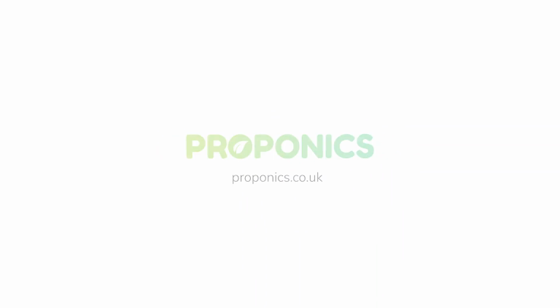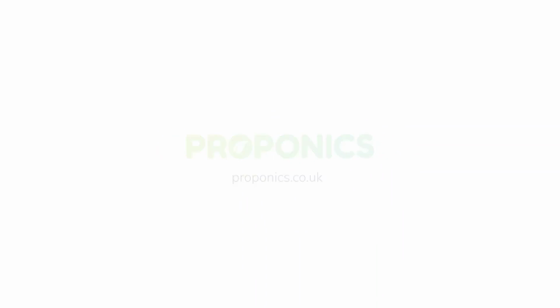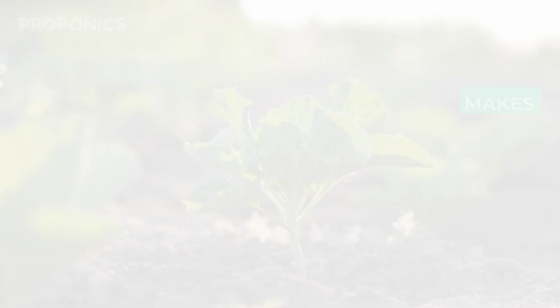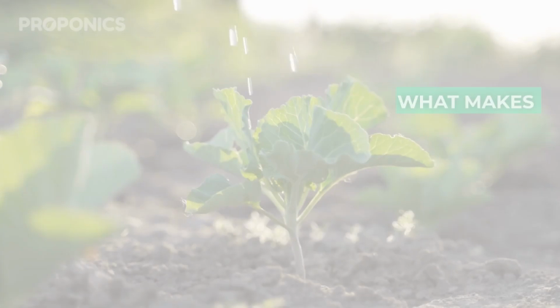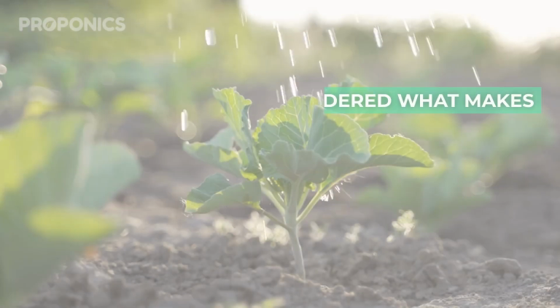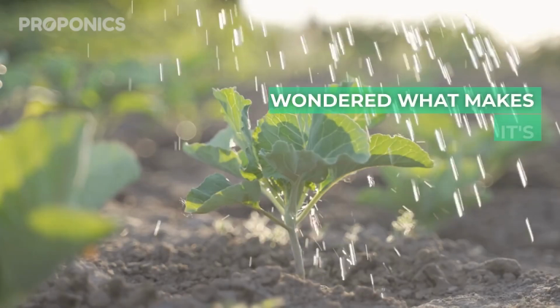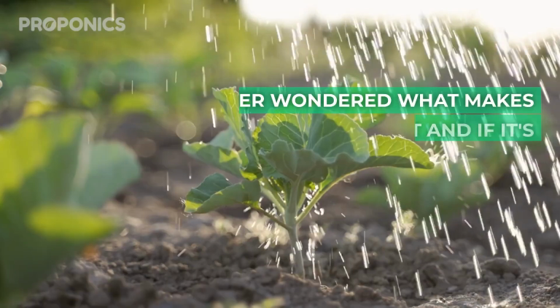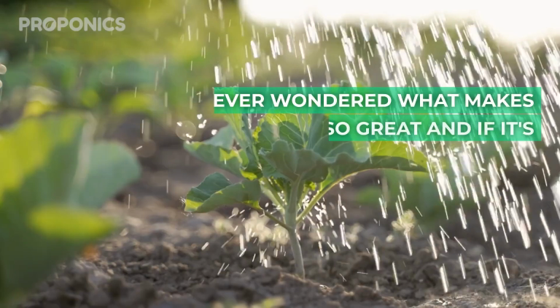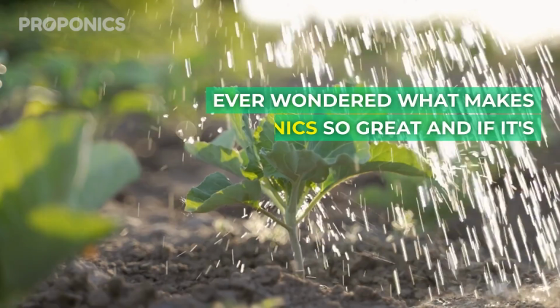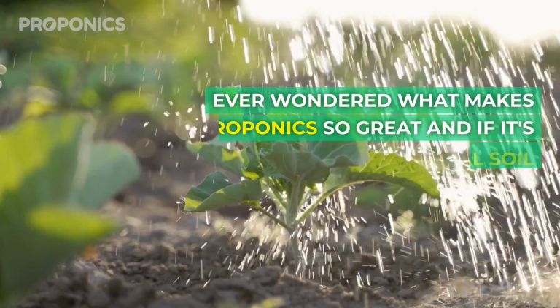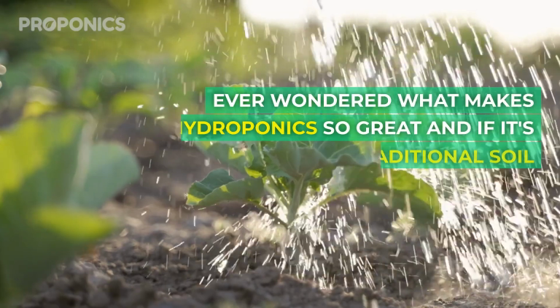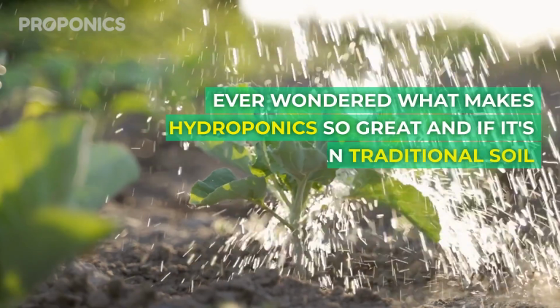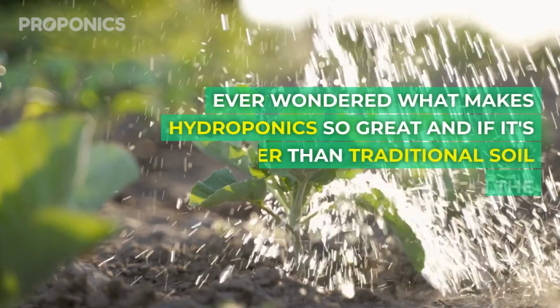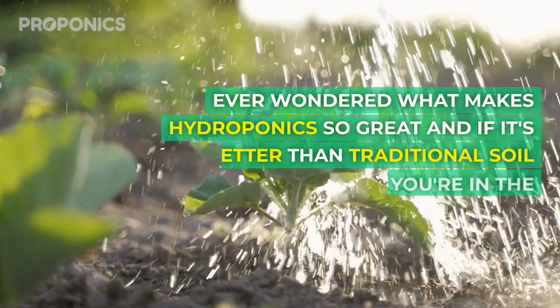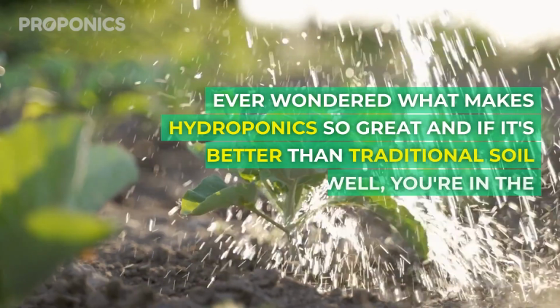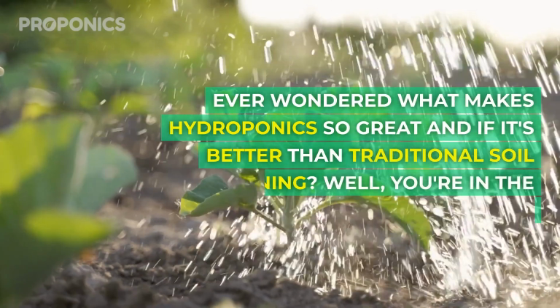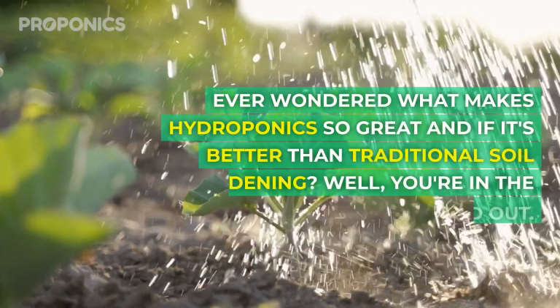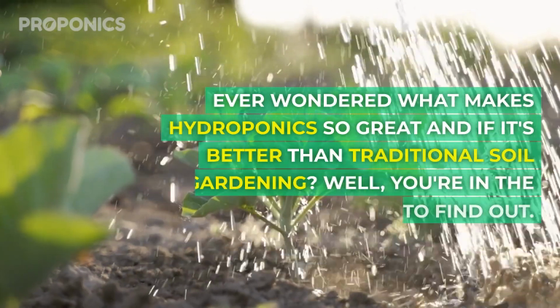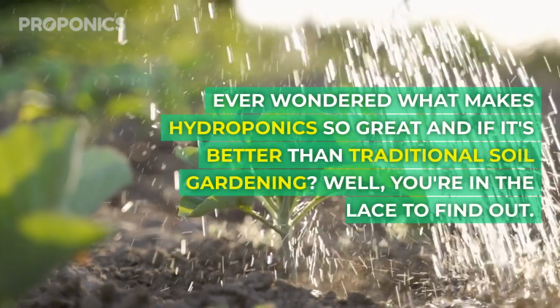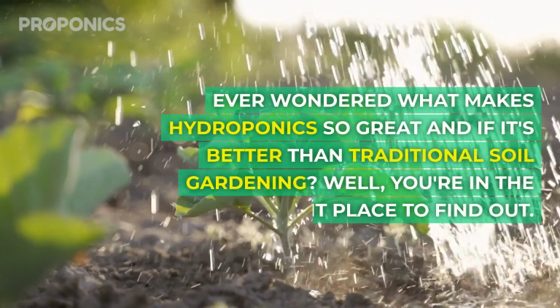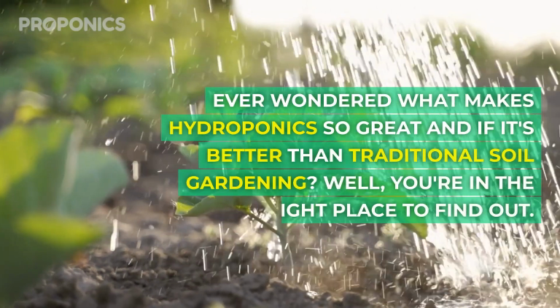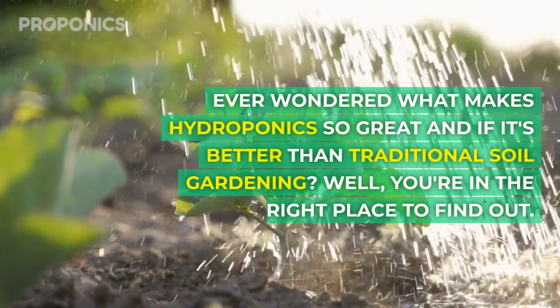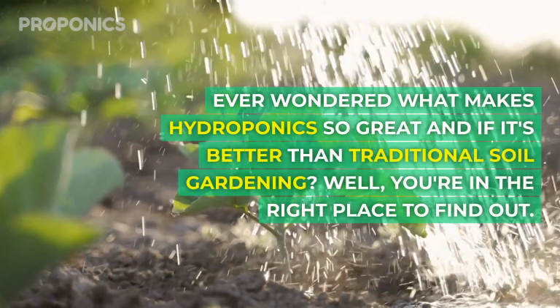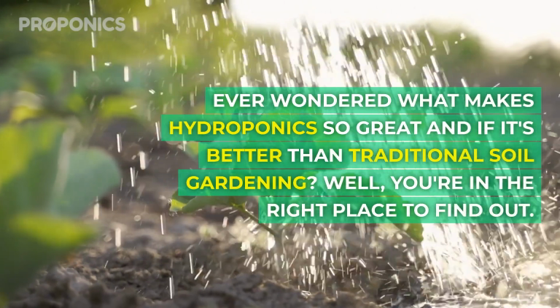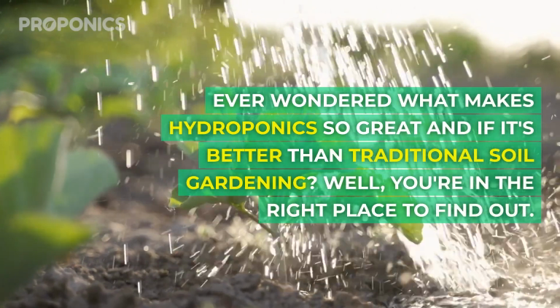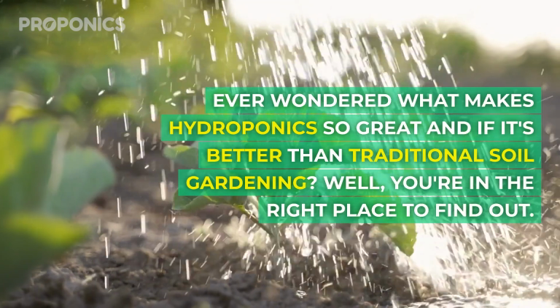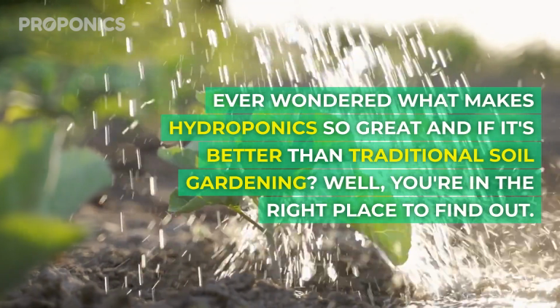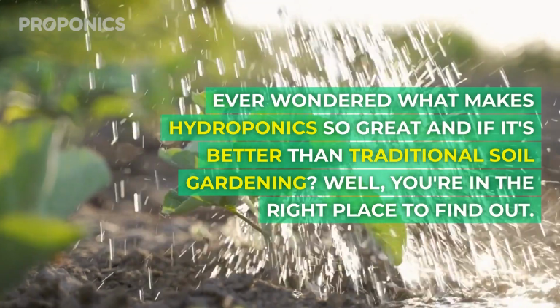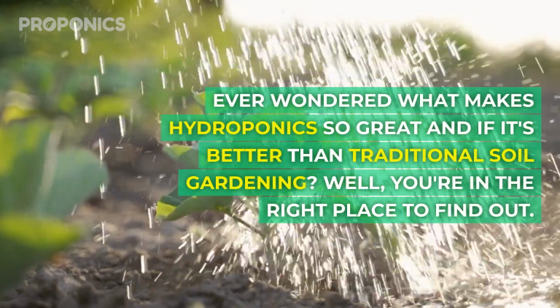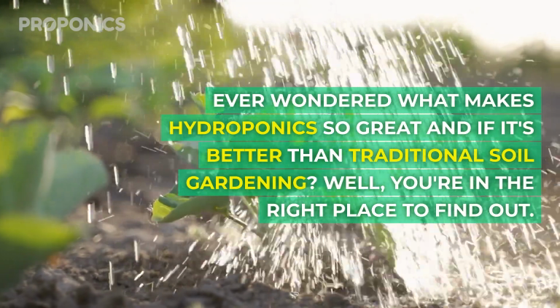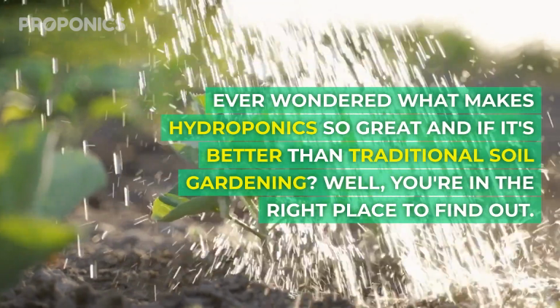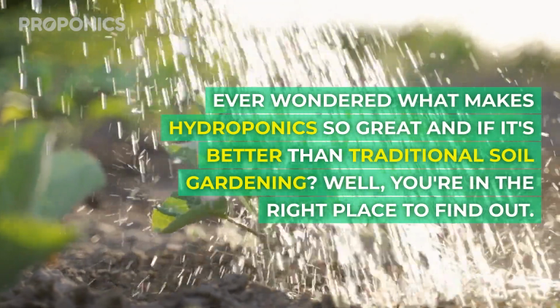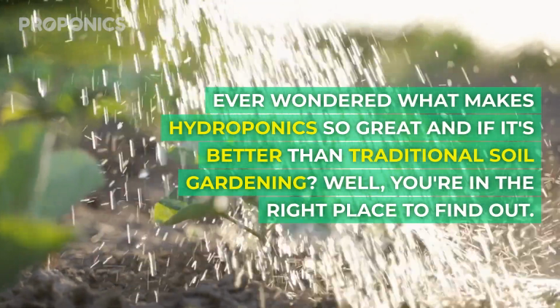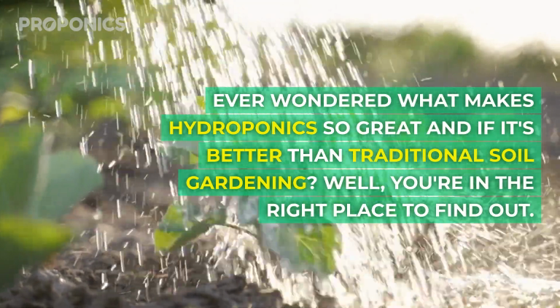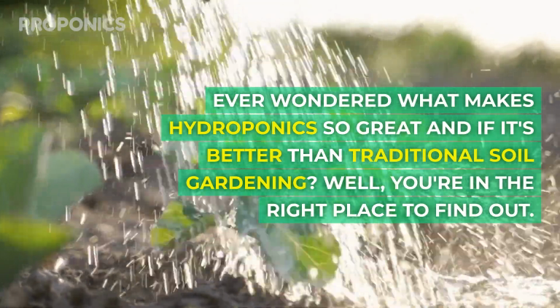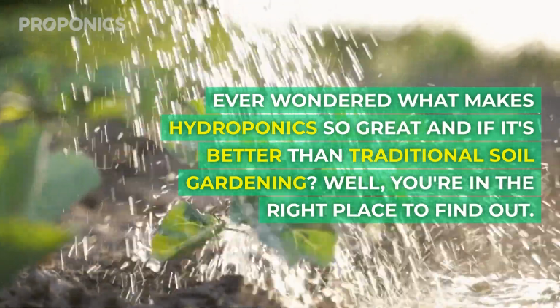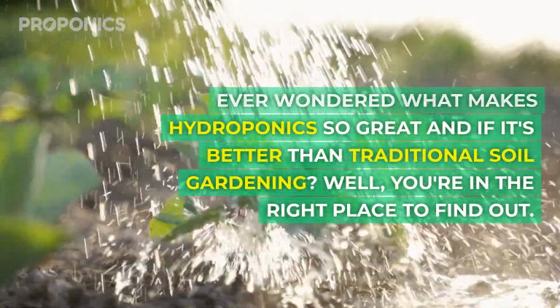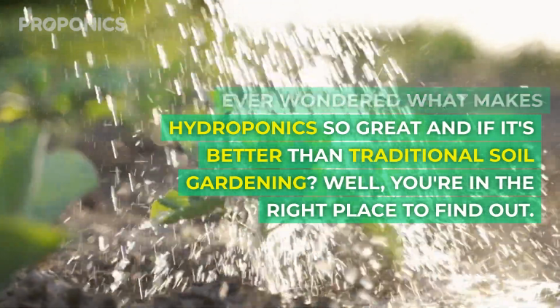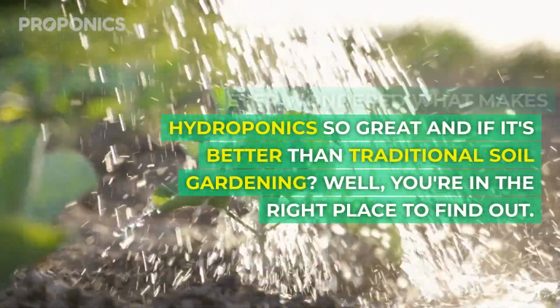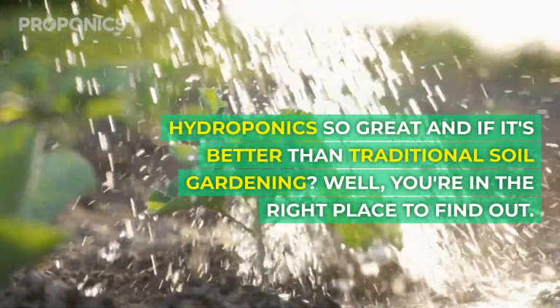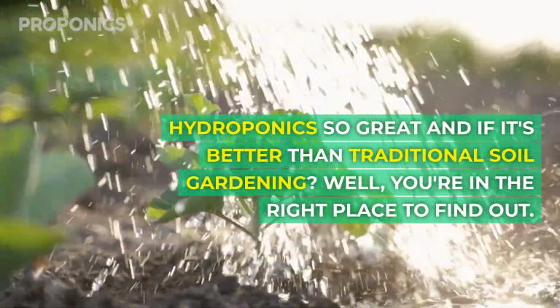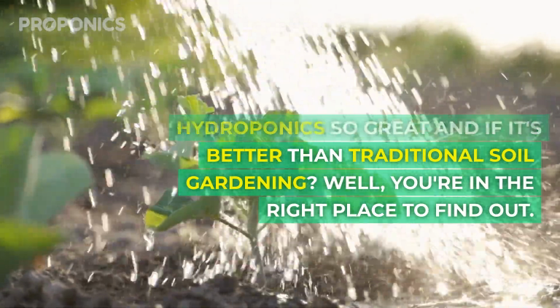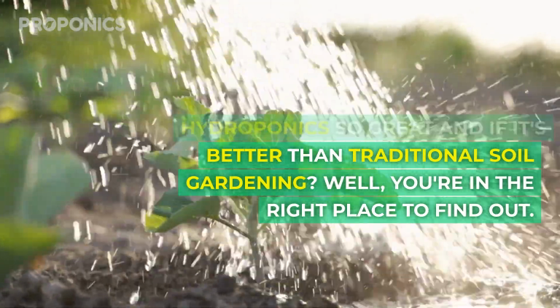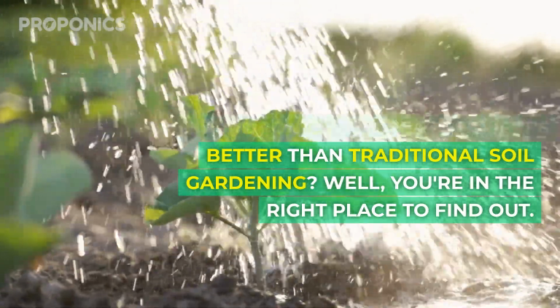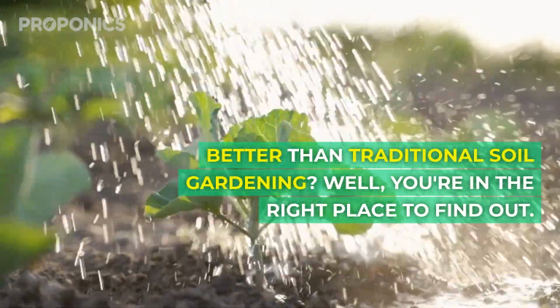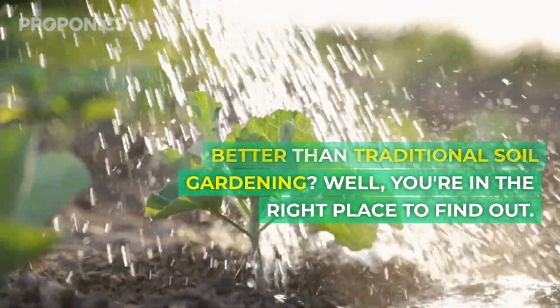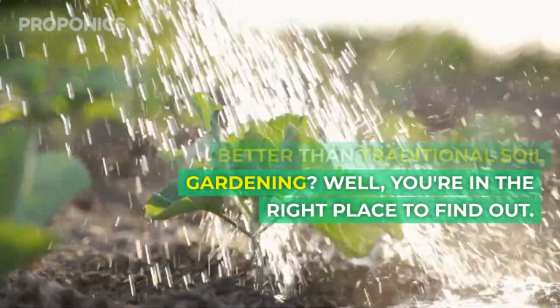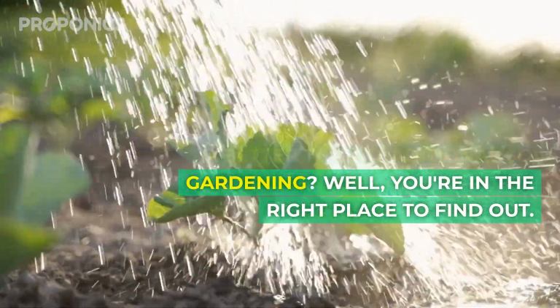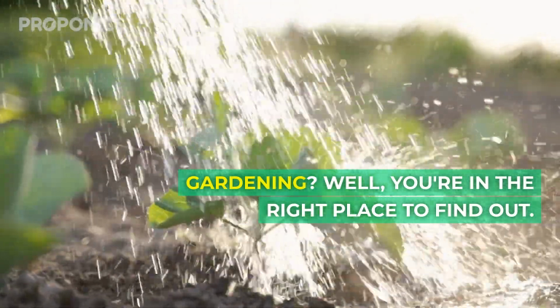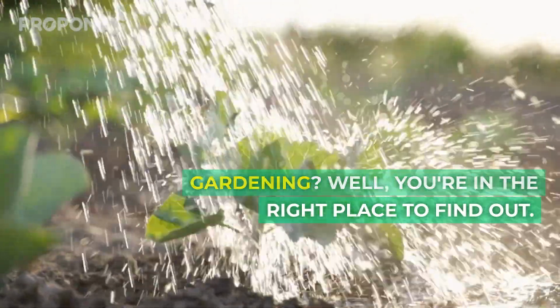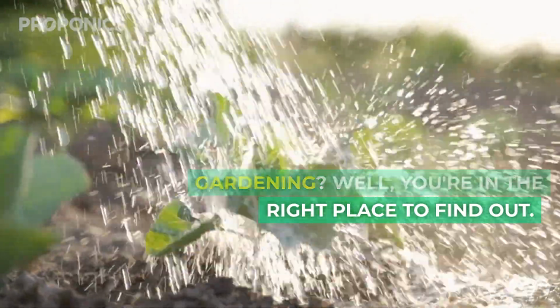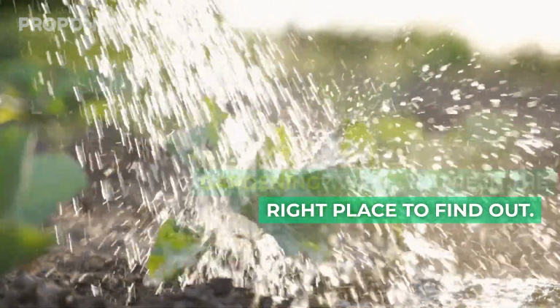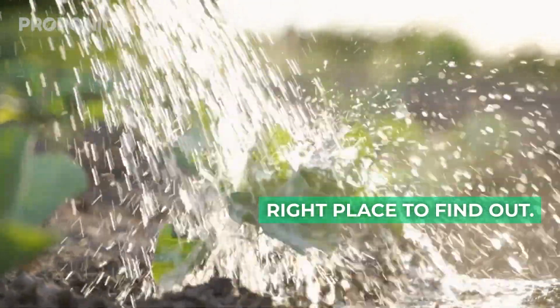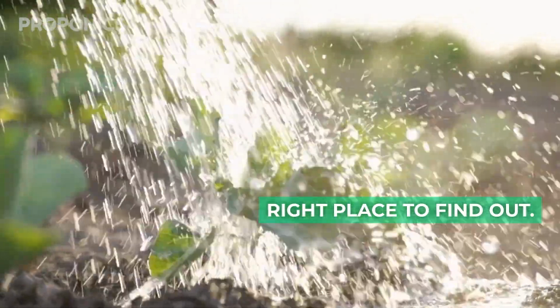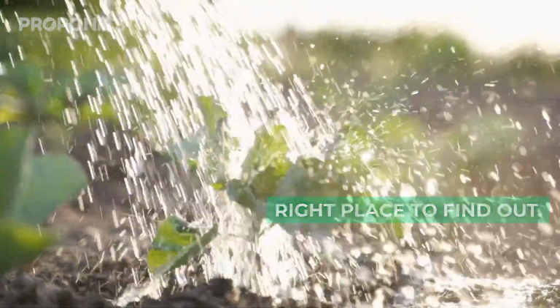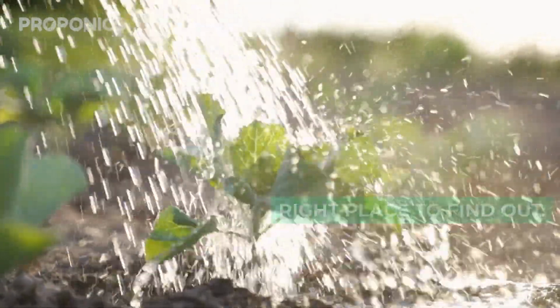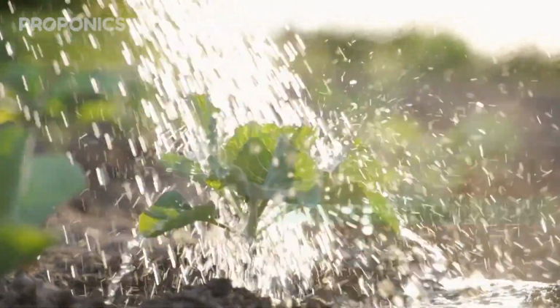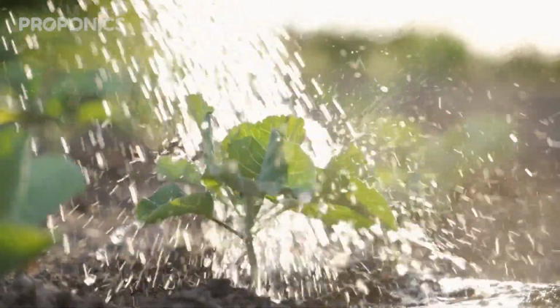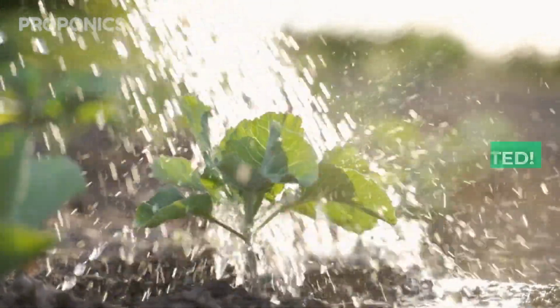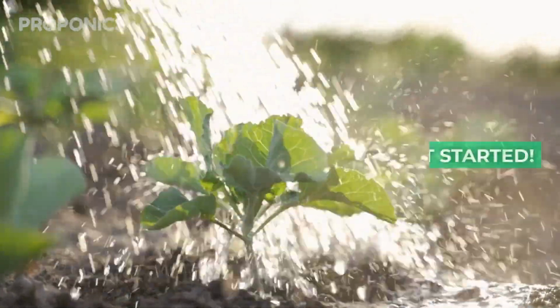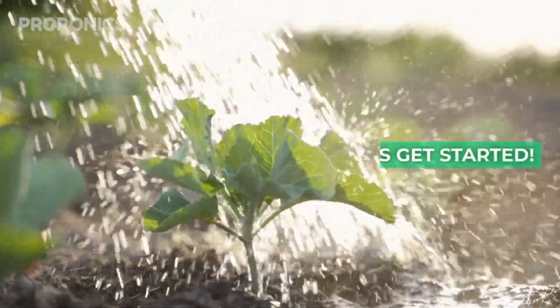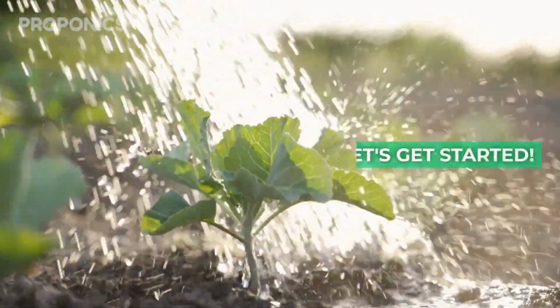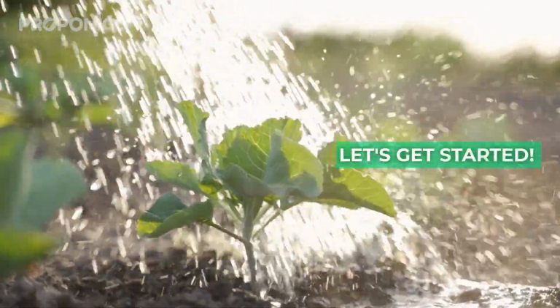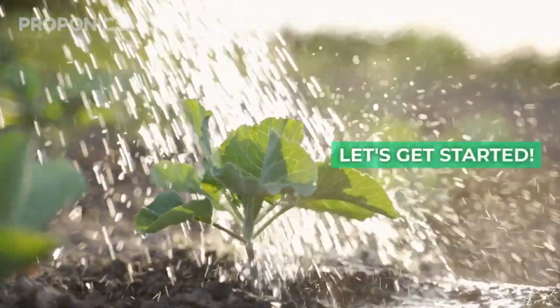Ever wonder what makes hydroponics so great and if it's better than traditional soil gardening? Well, you're in the right place to find out, so let's get started.